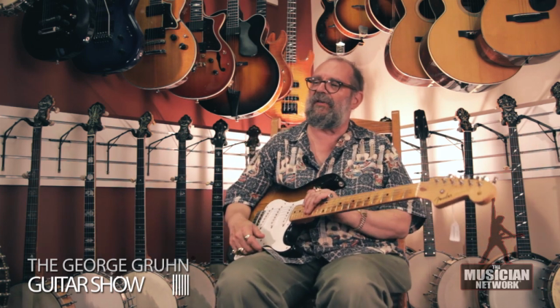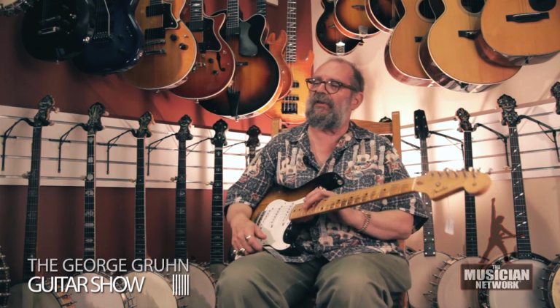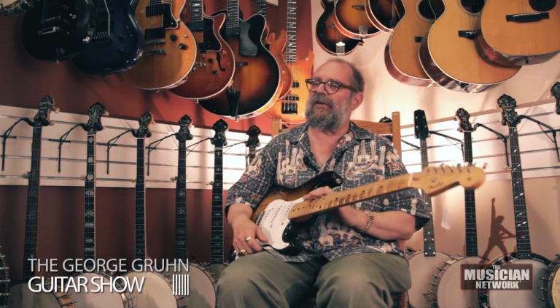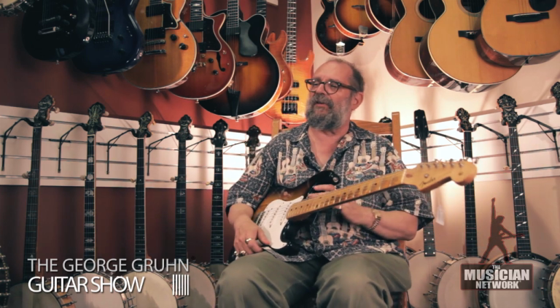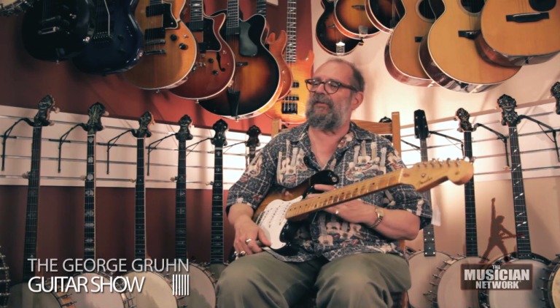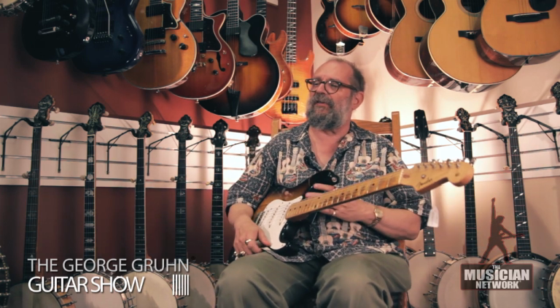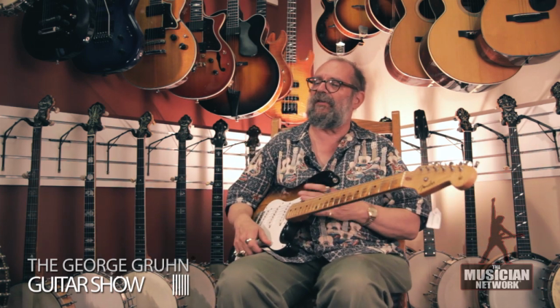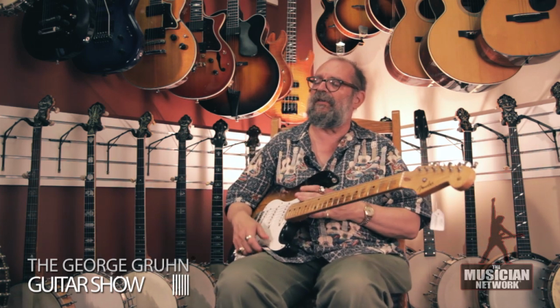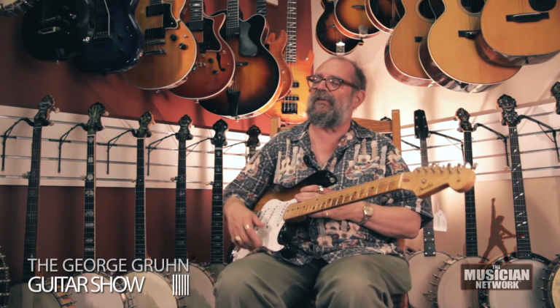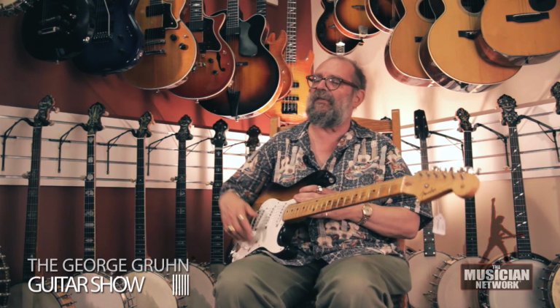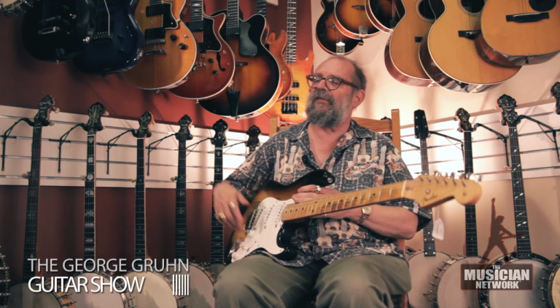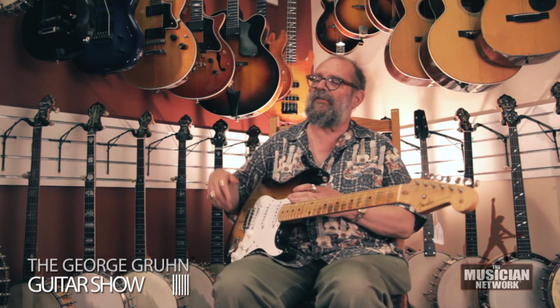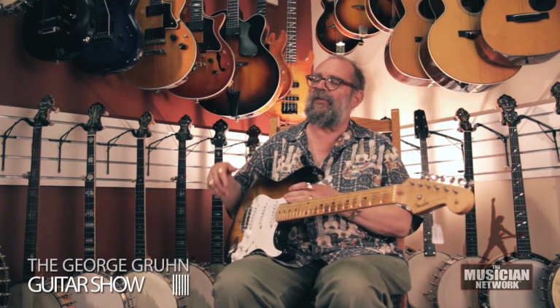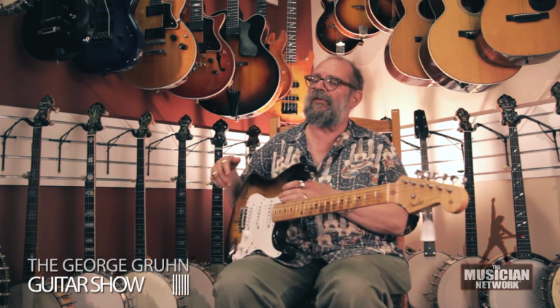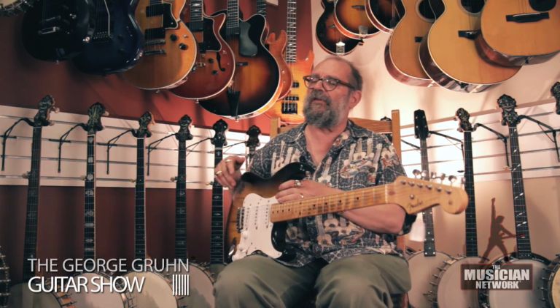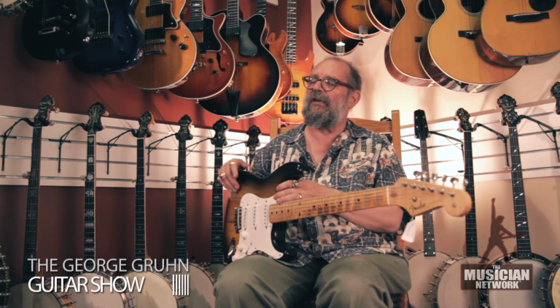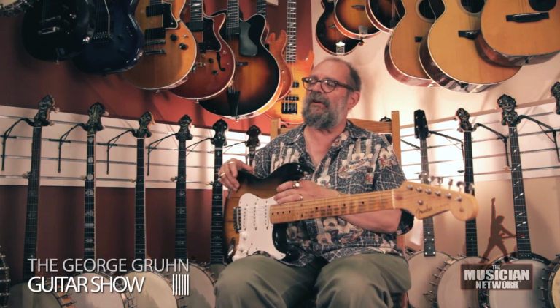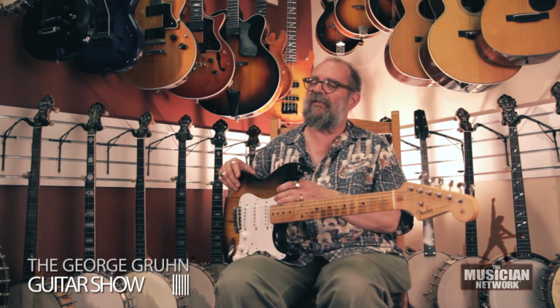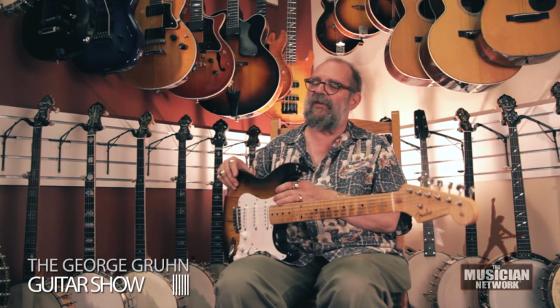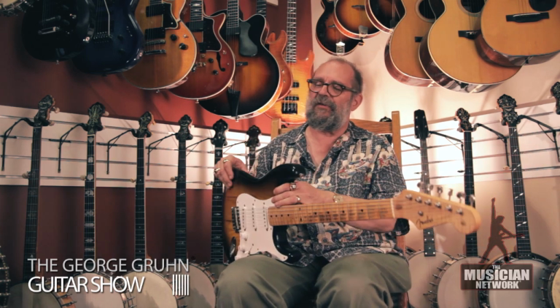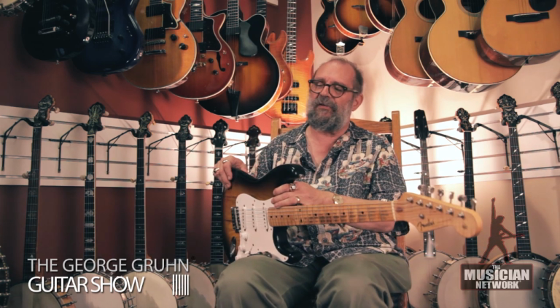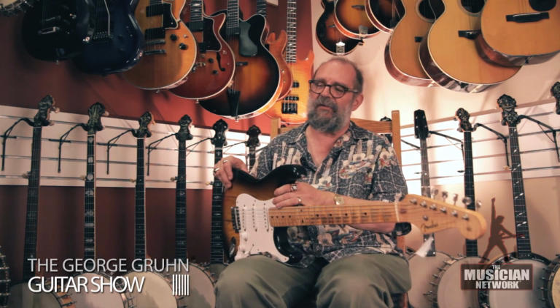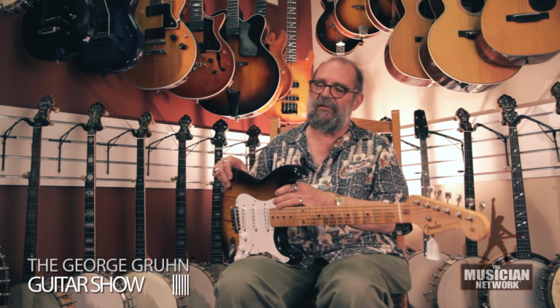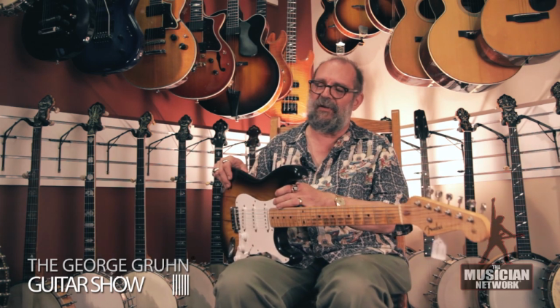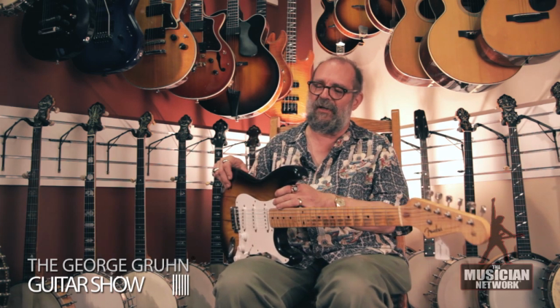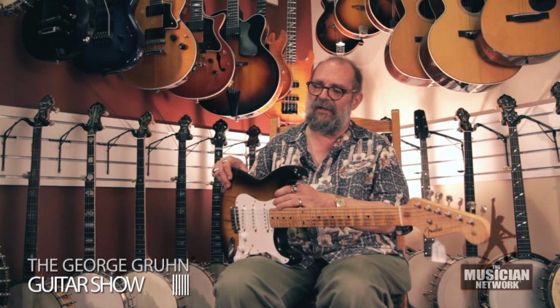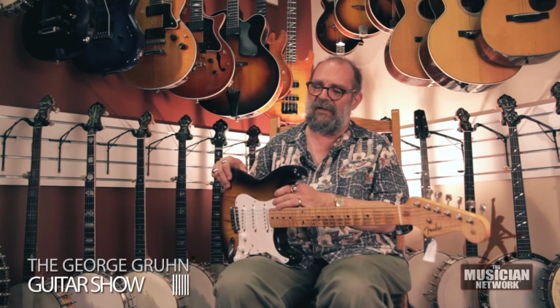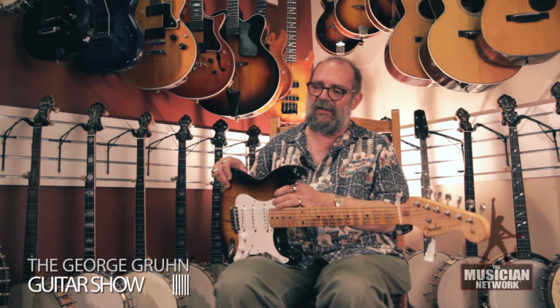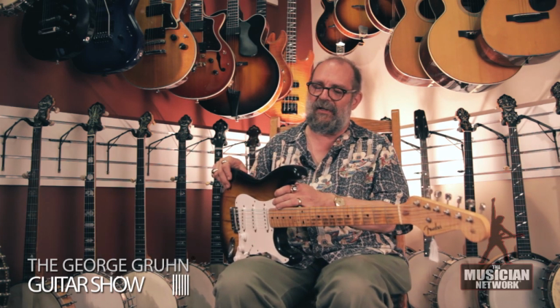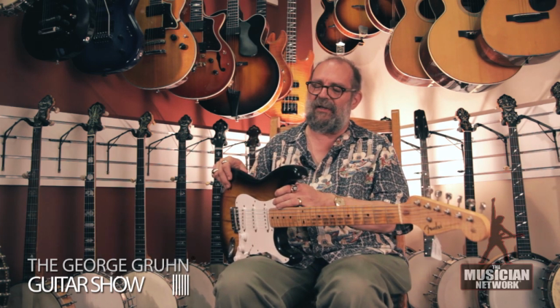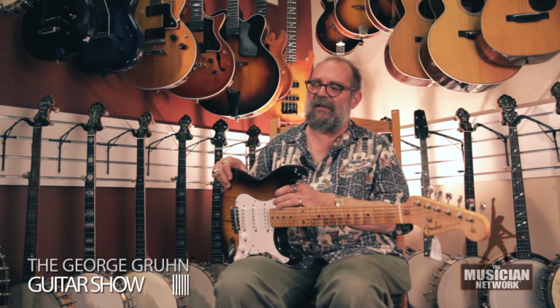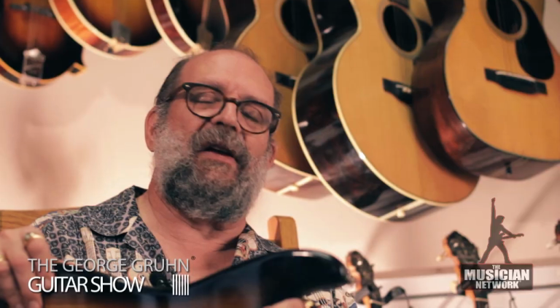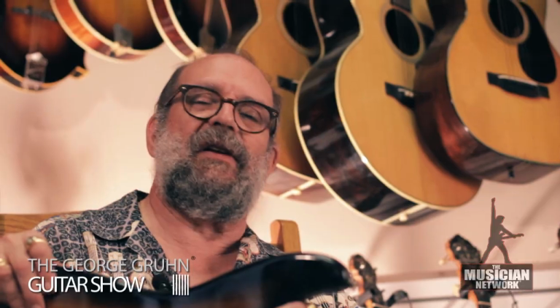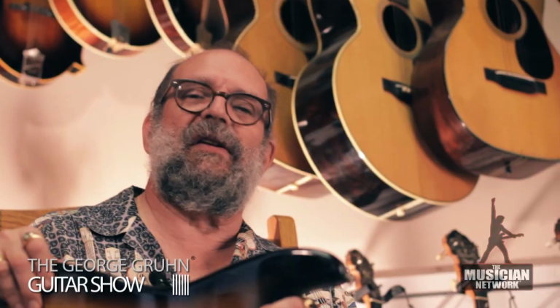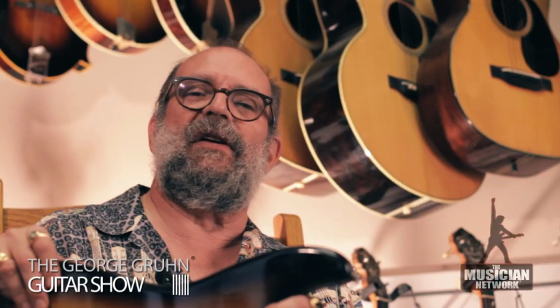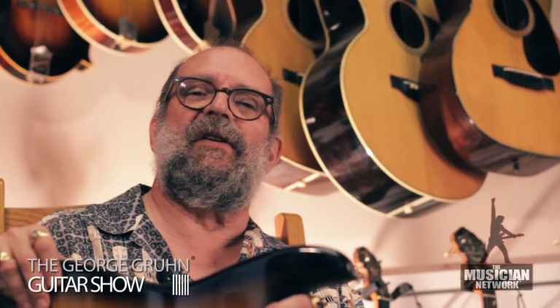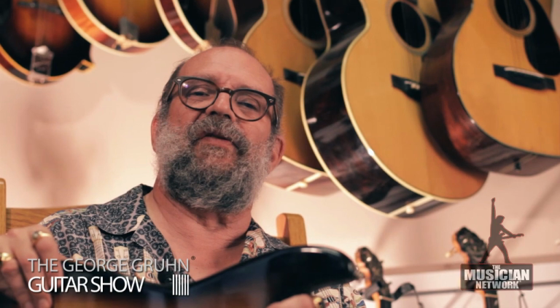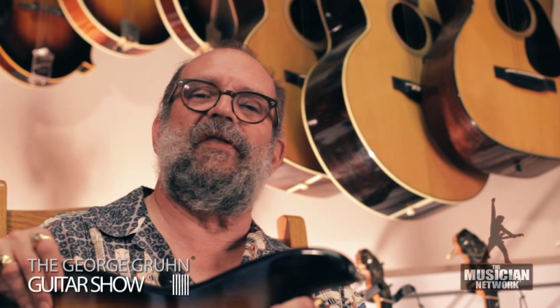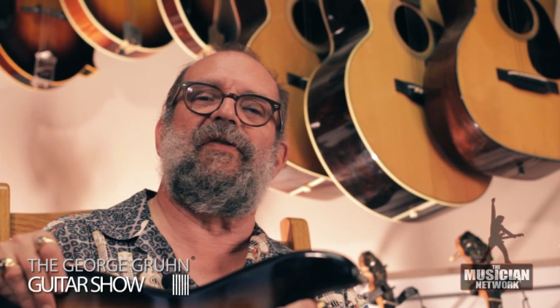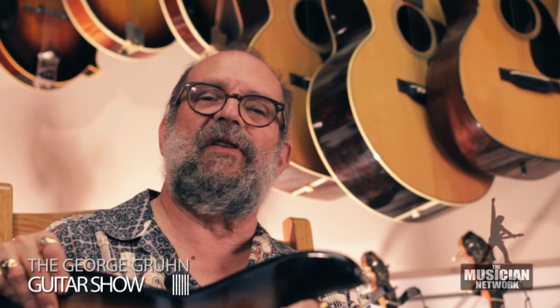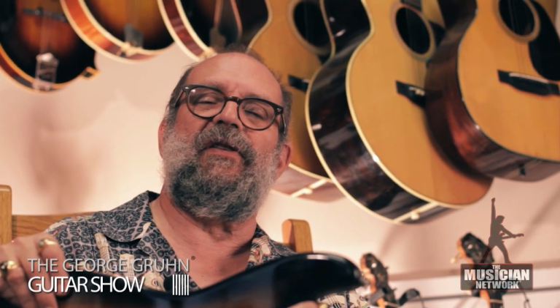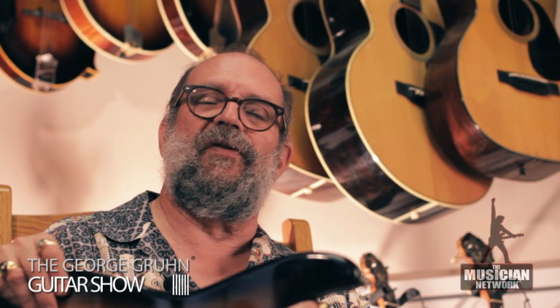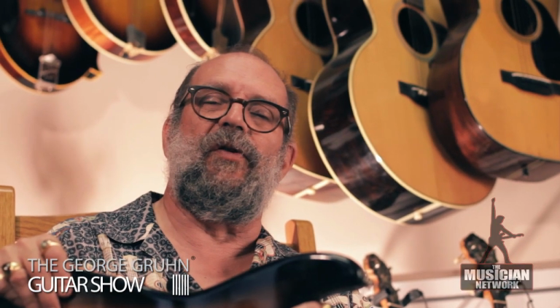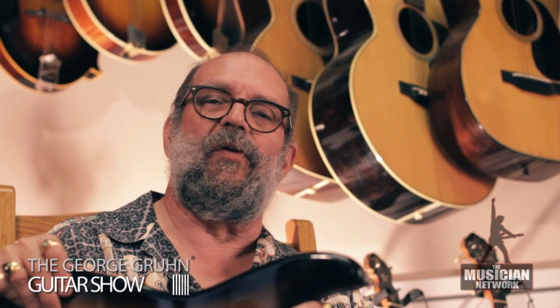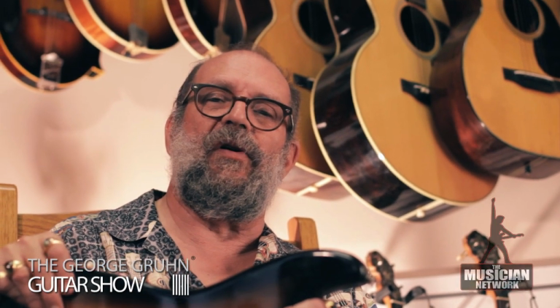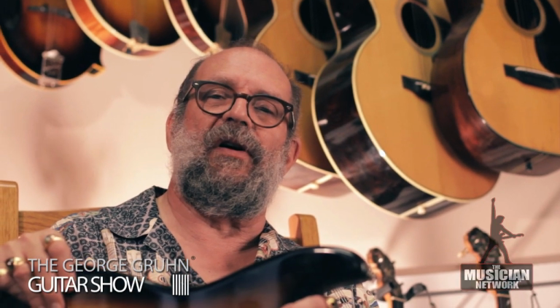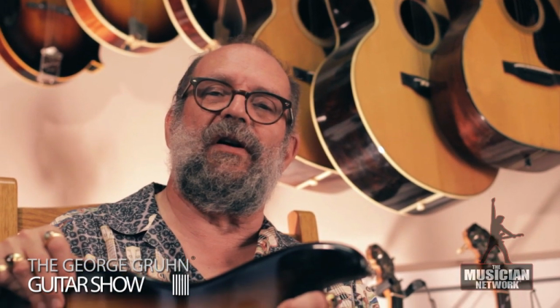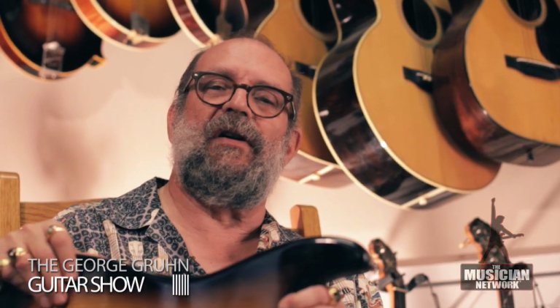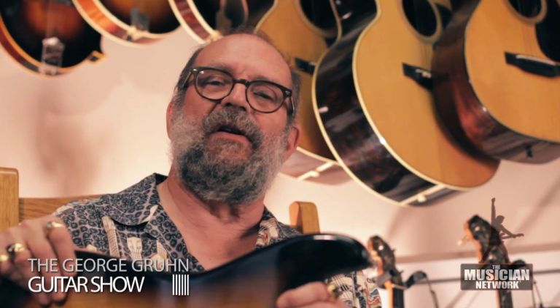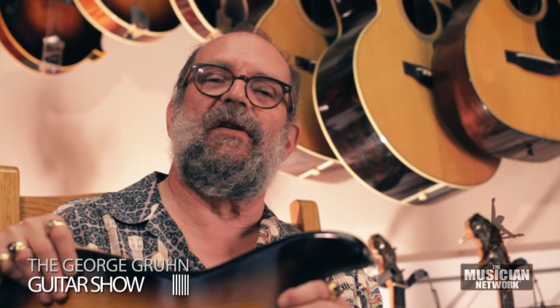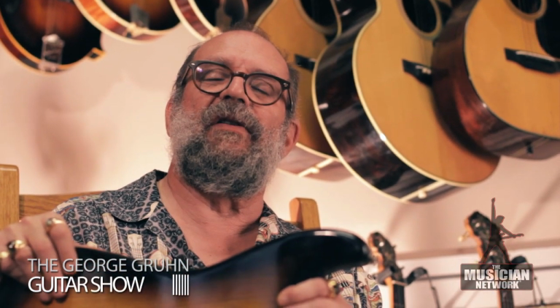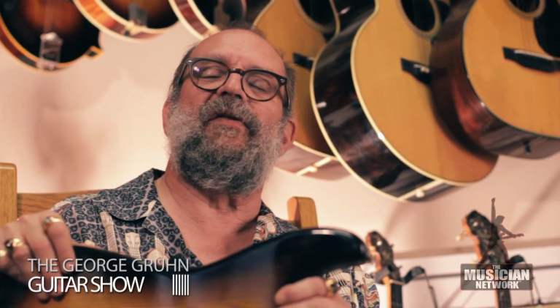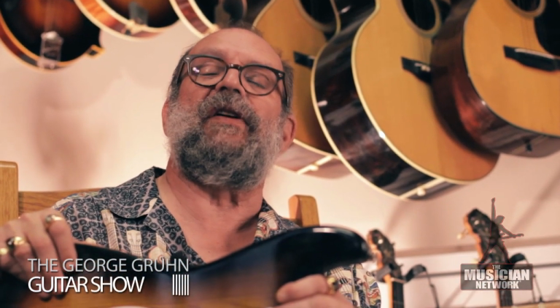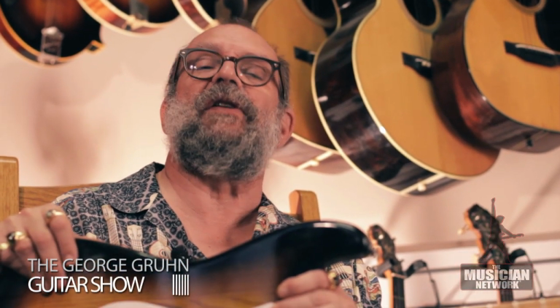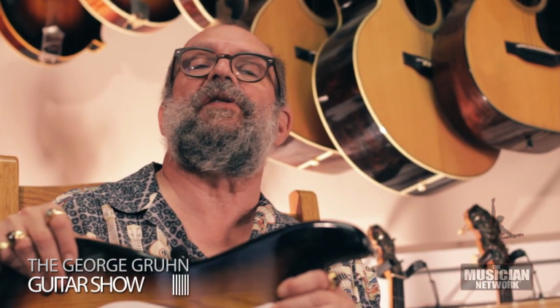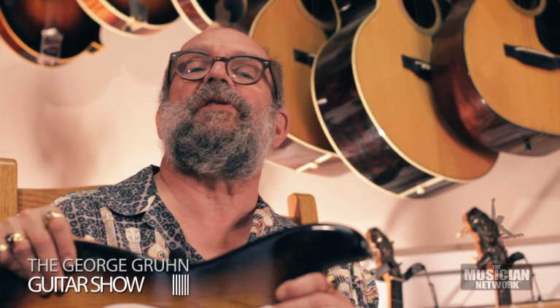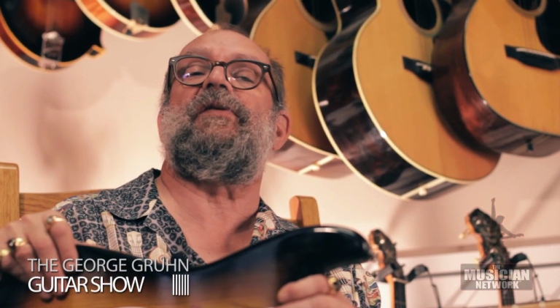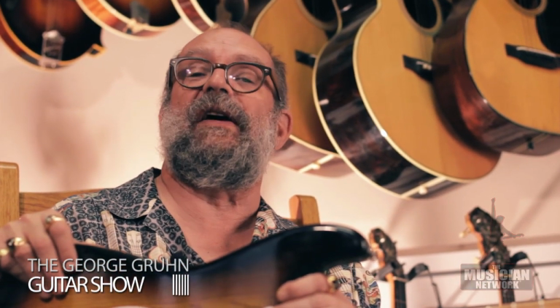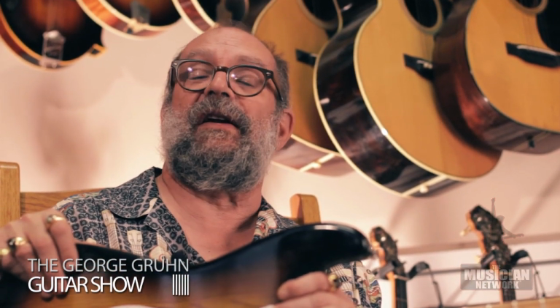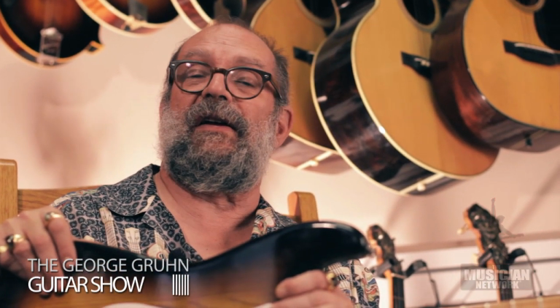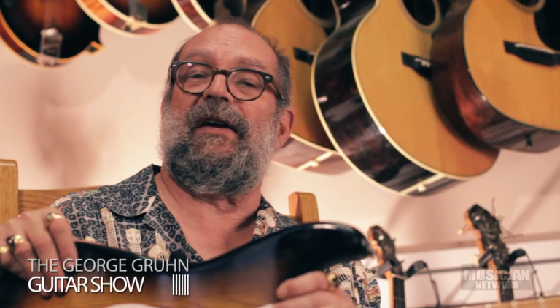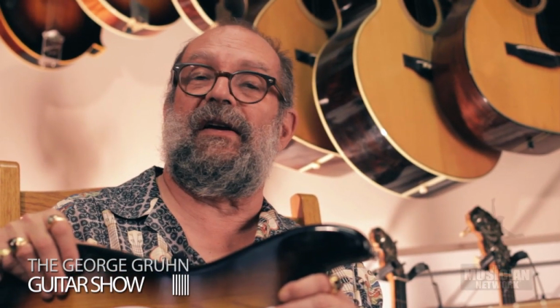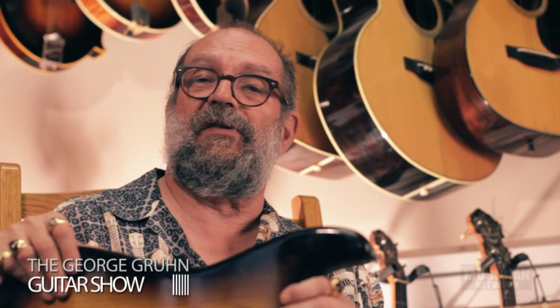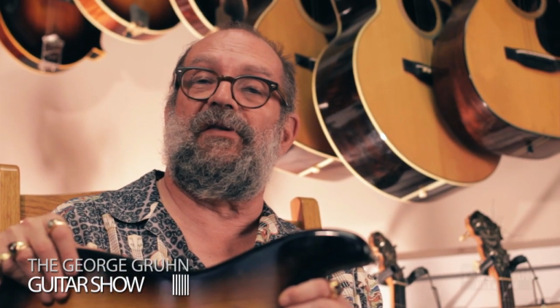This is the first year of issue — 1954 Fender Stratocaster.